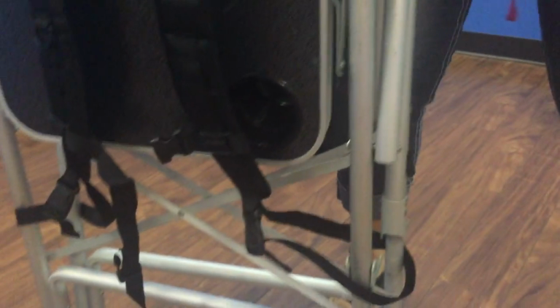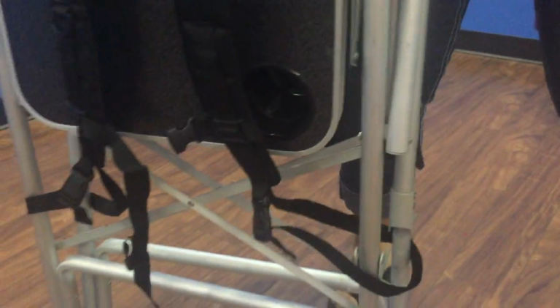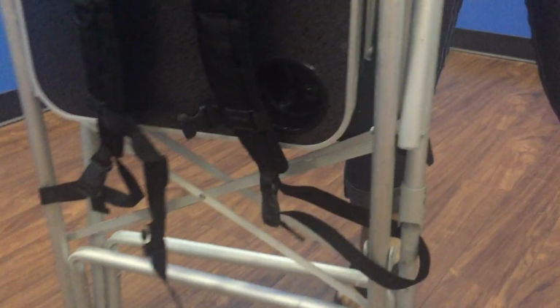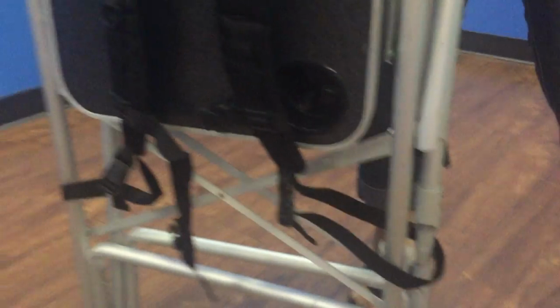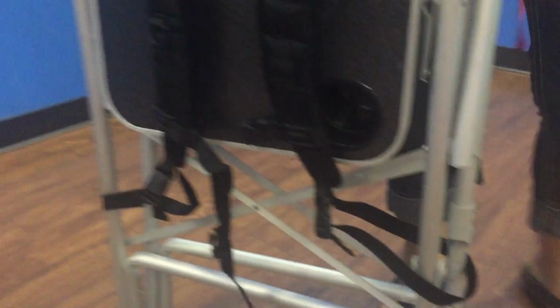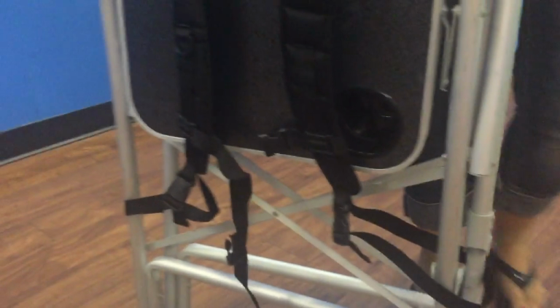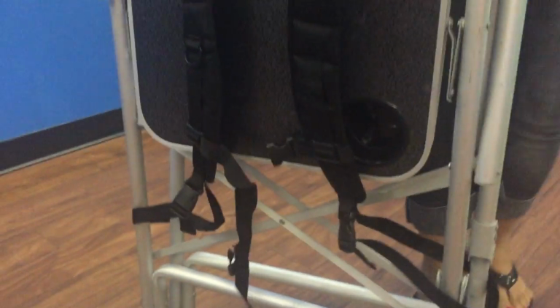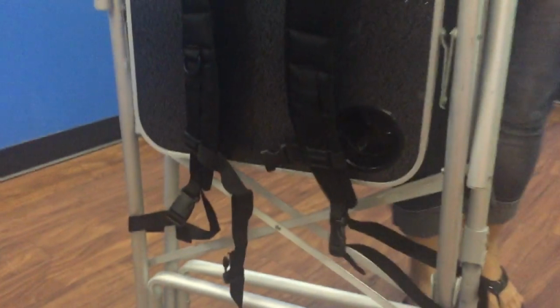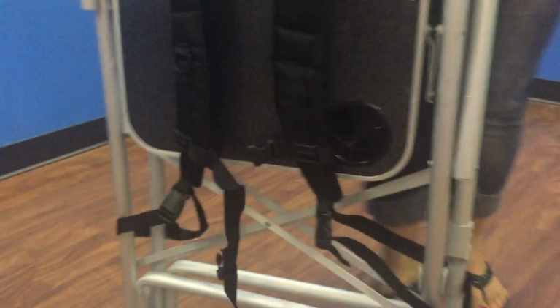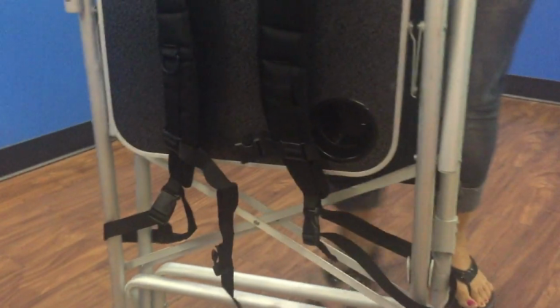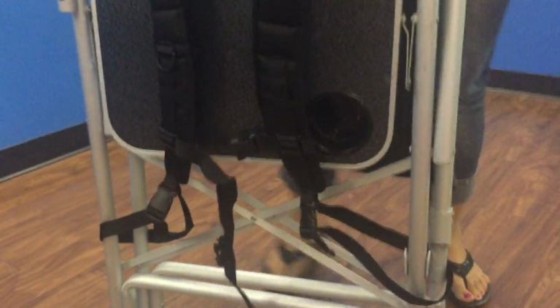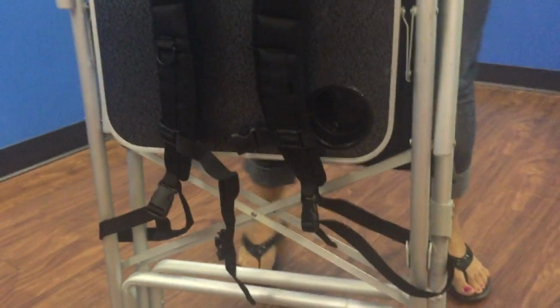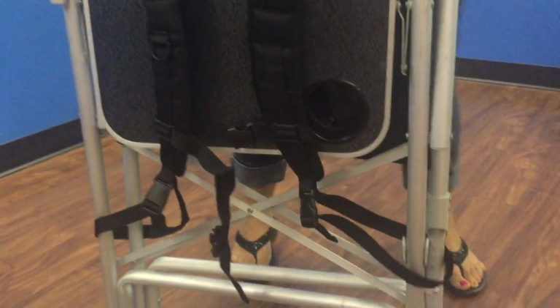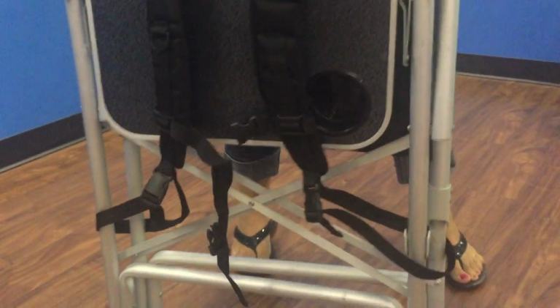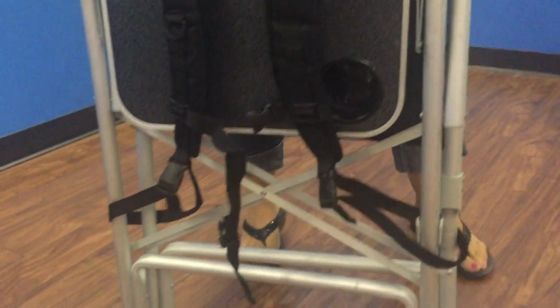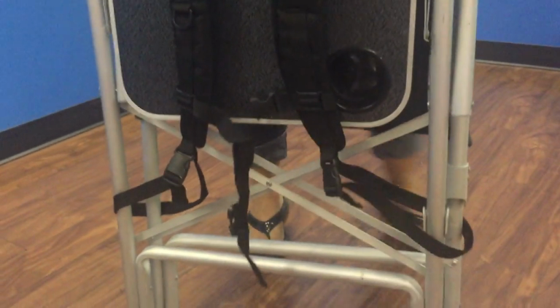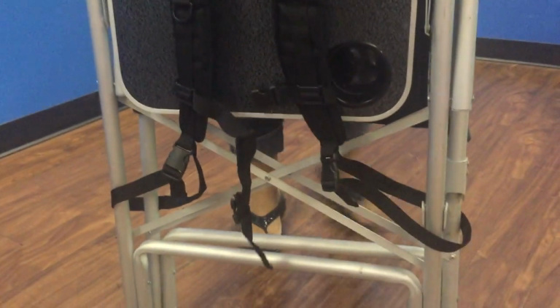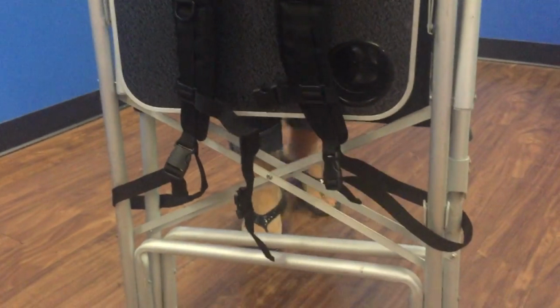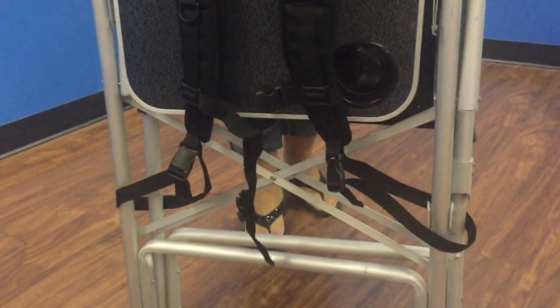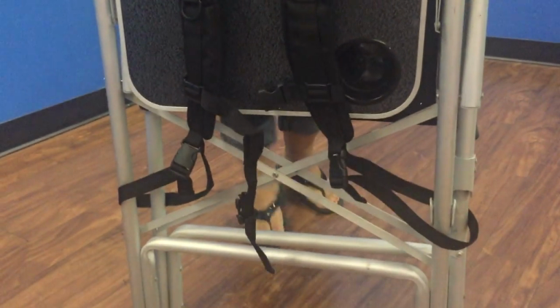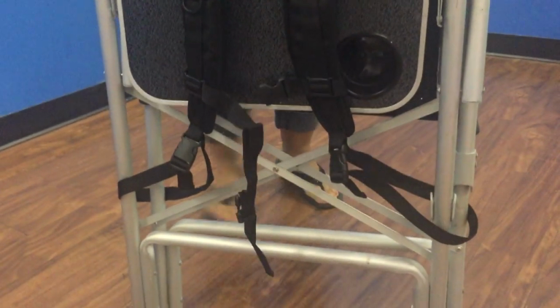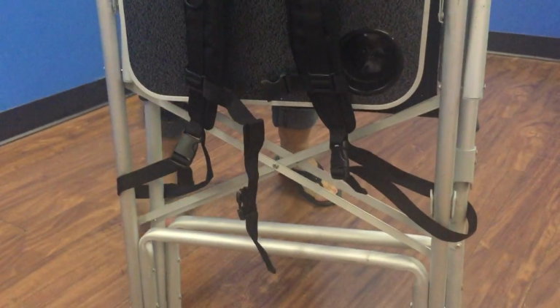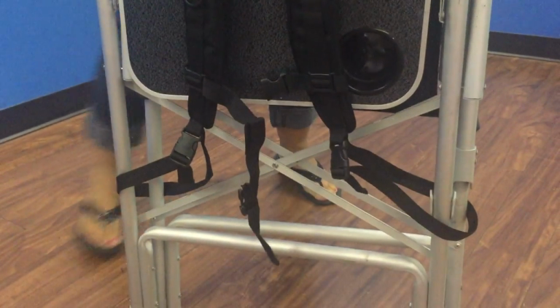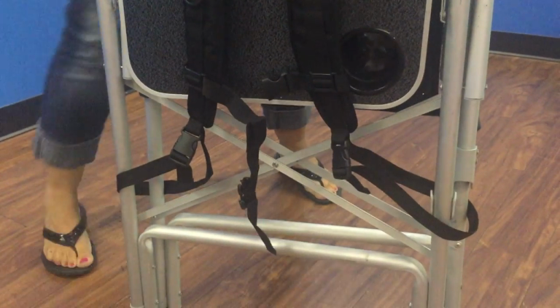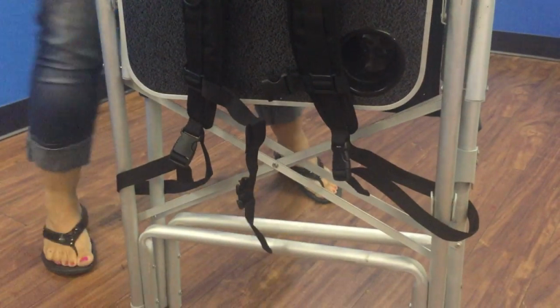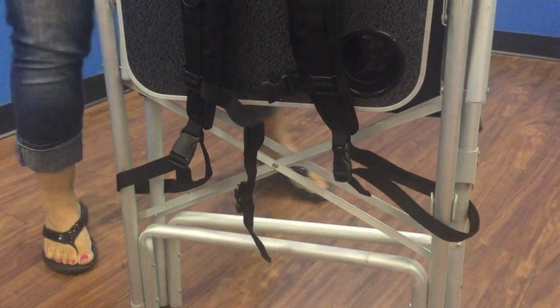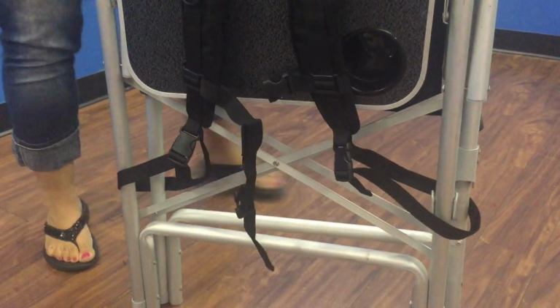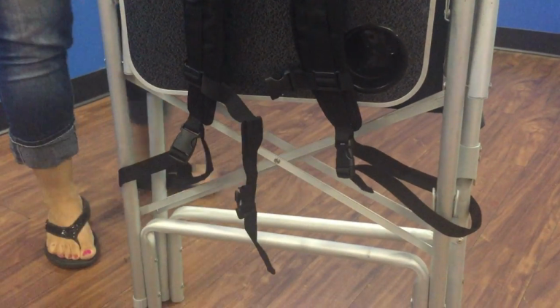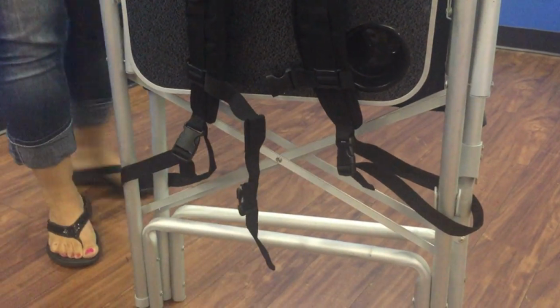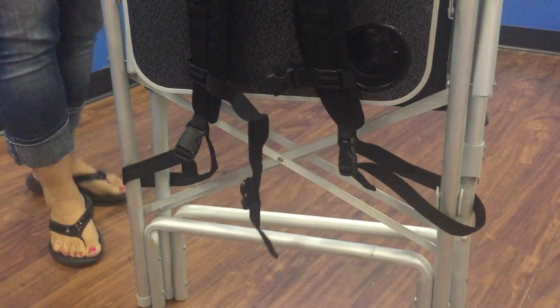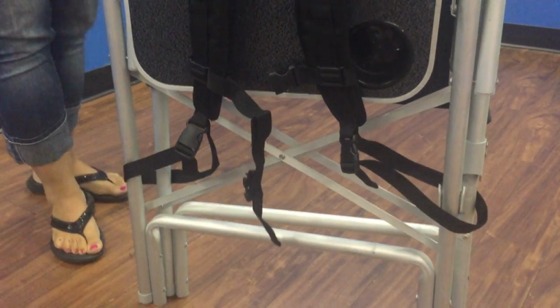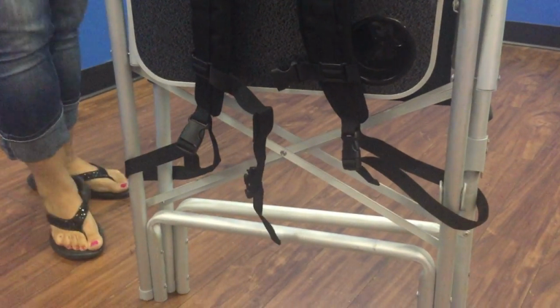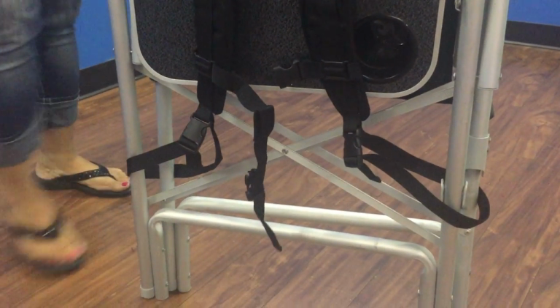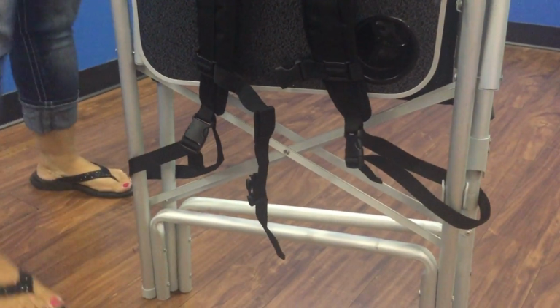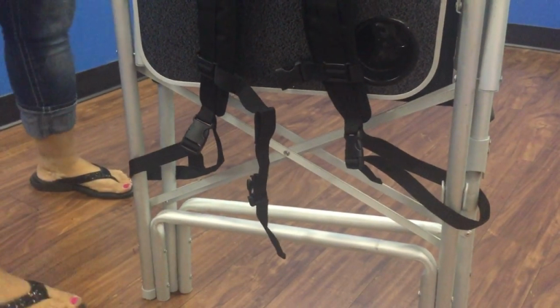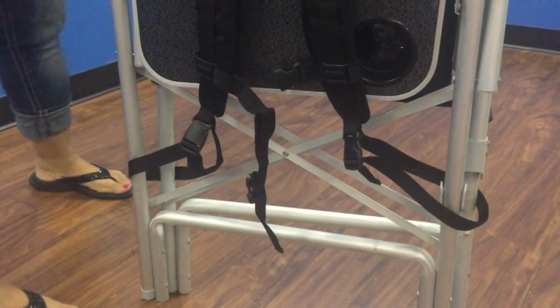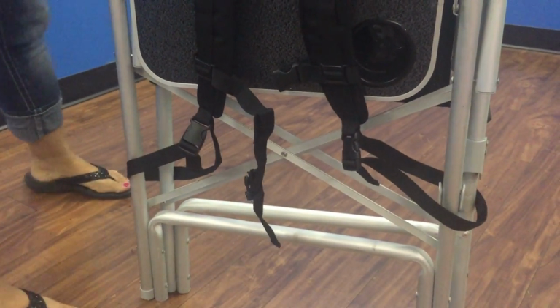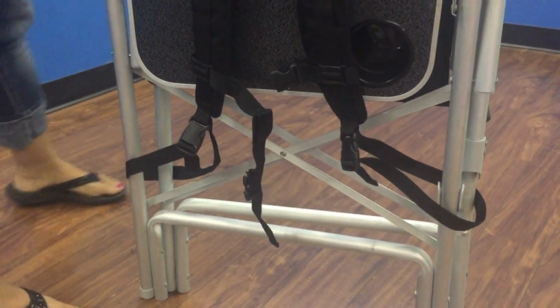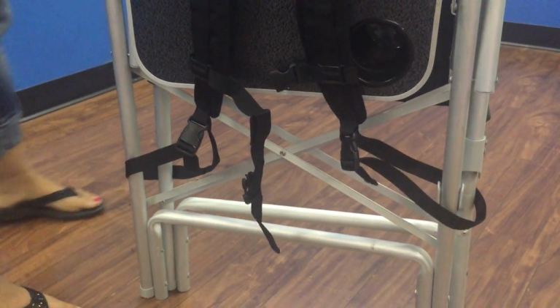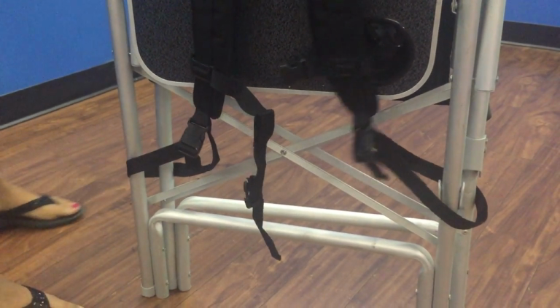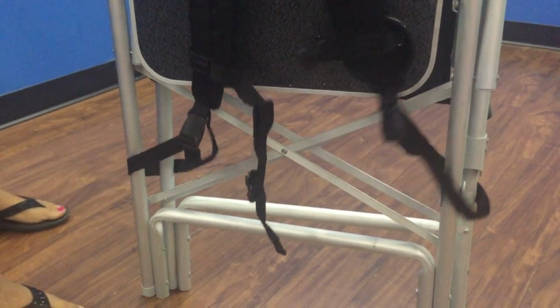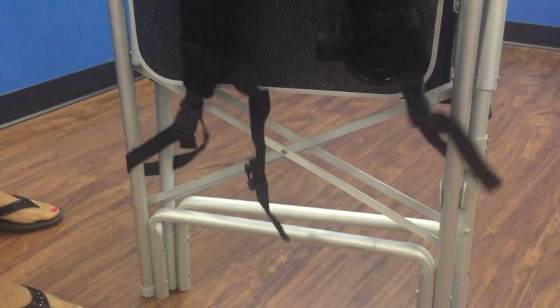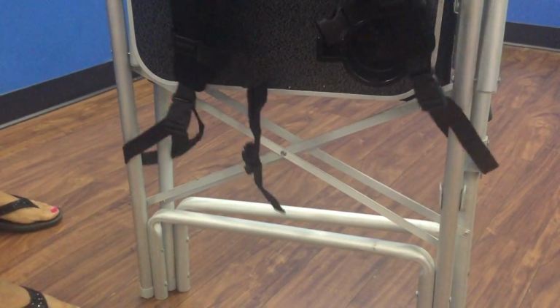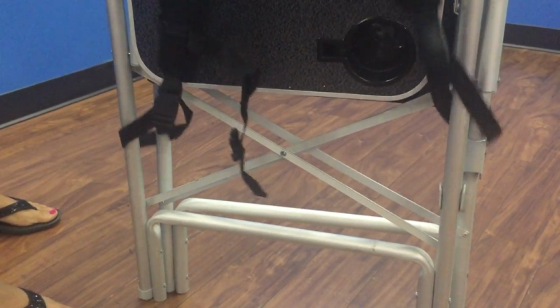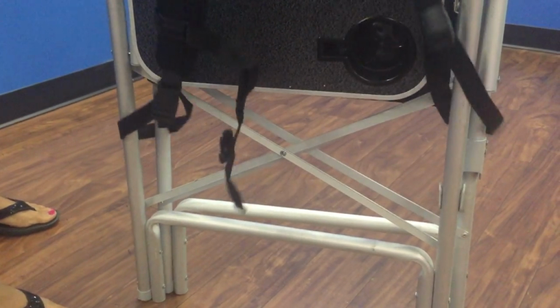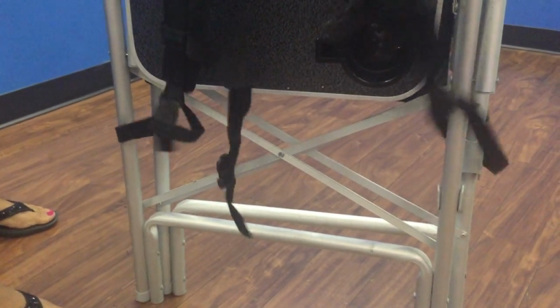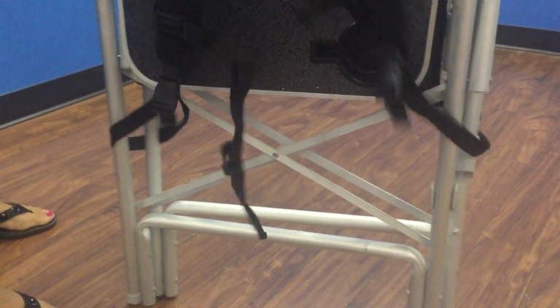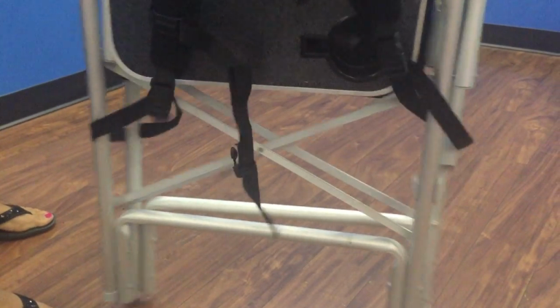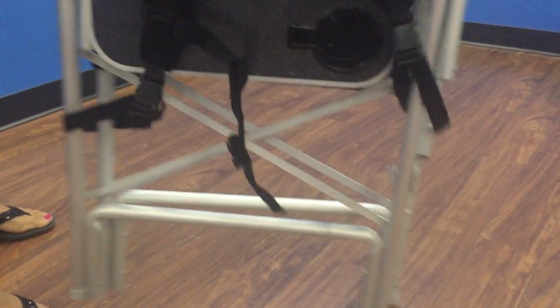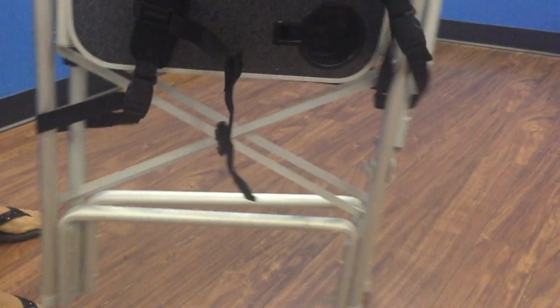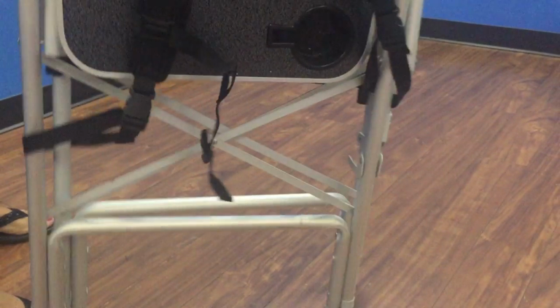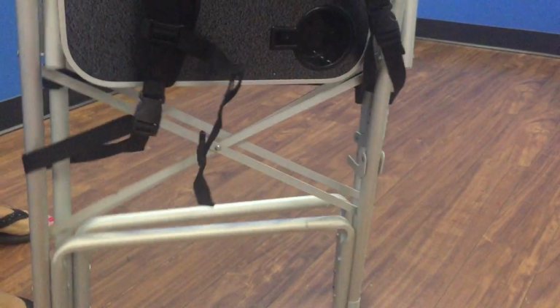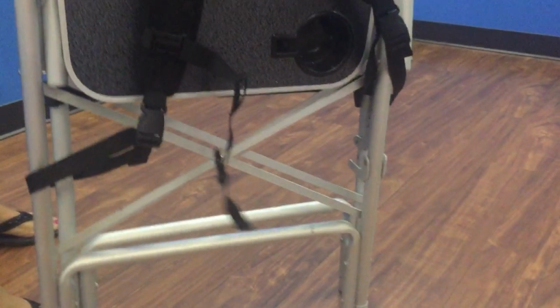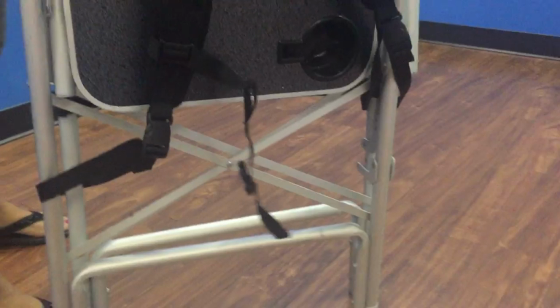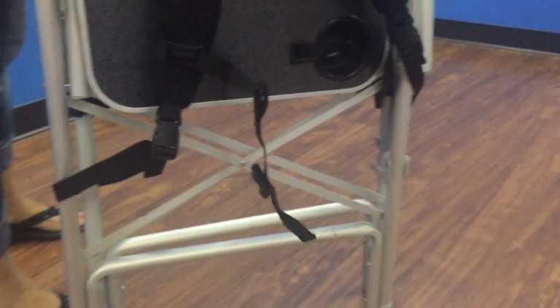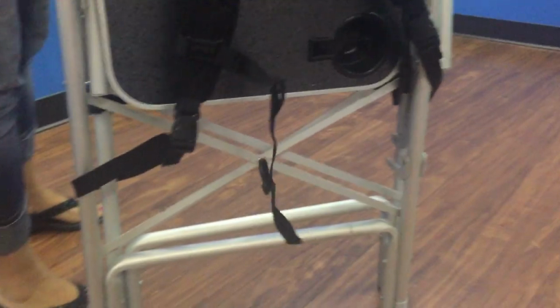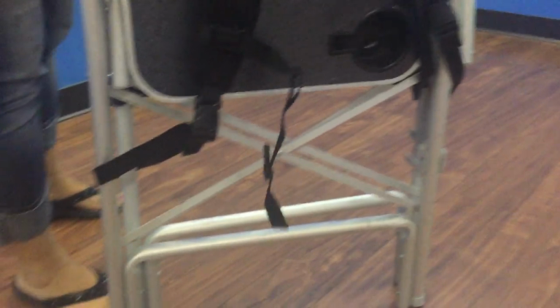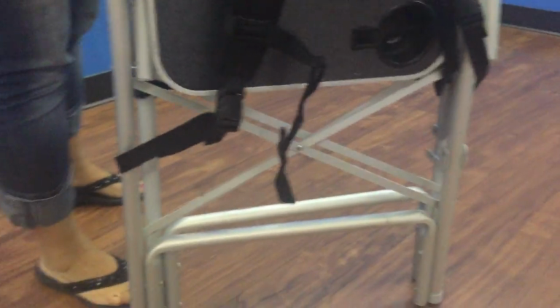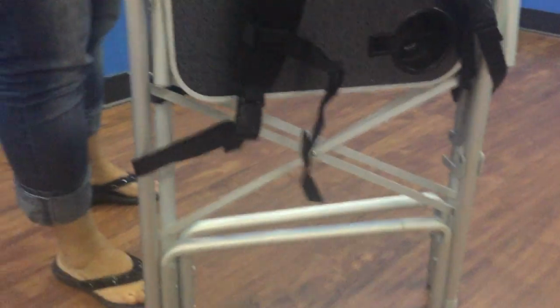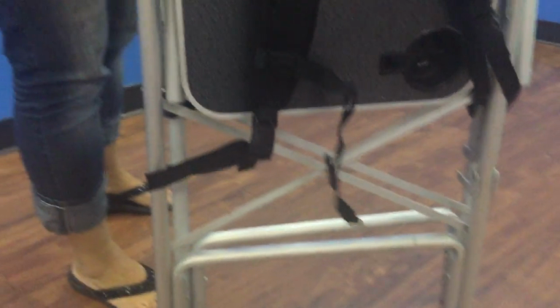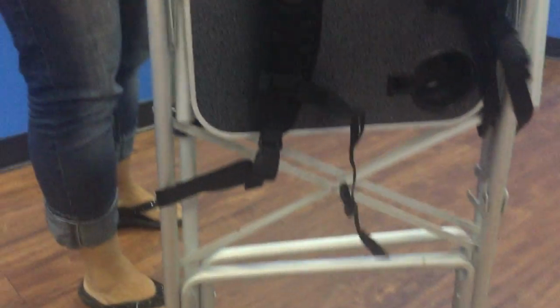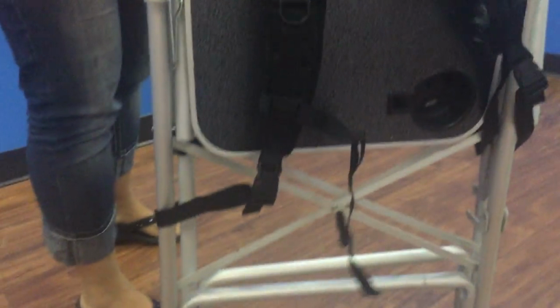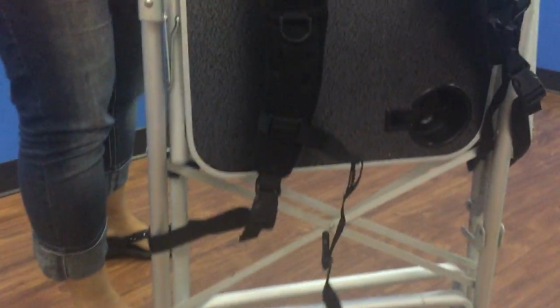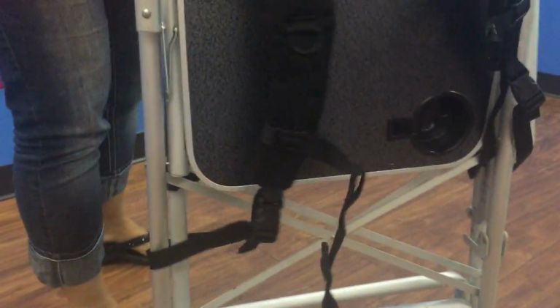So now our awesome model Sarah is going to come and wear the strap. You can see how it sits on the shoulder.